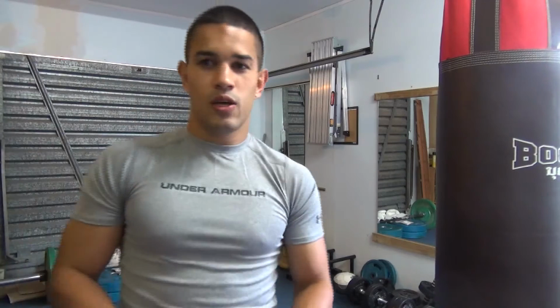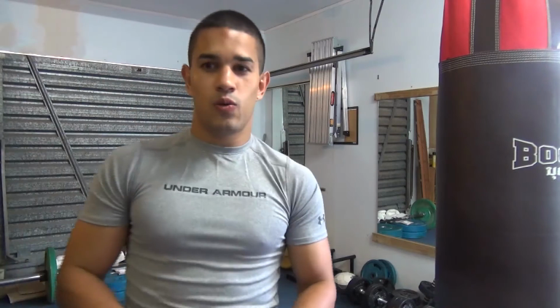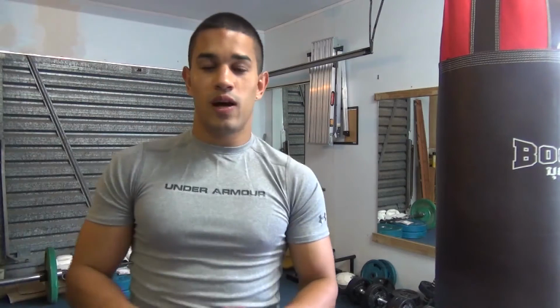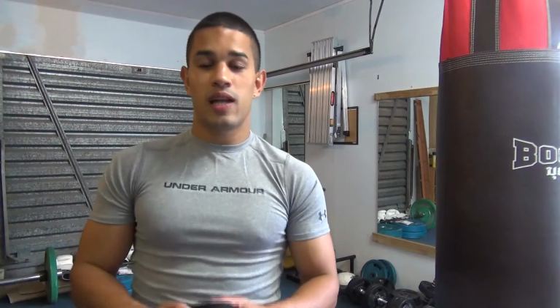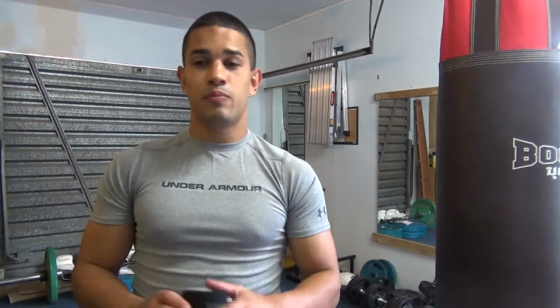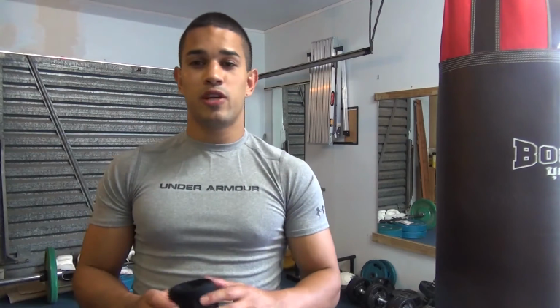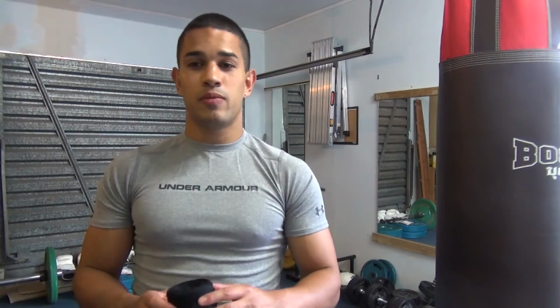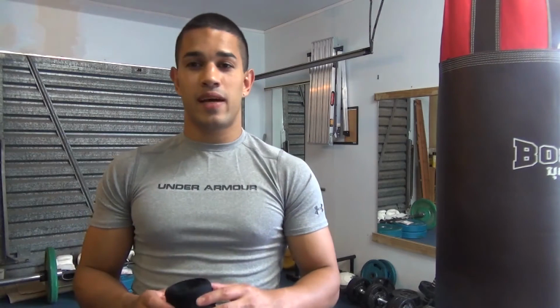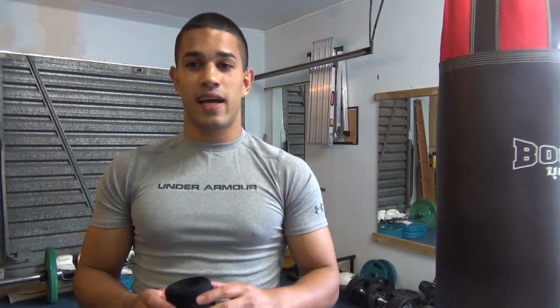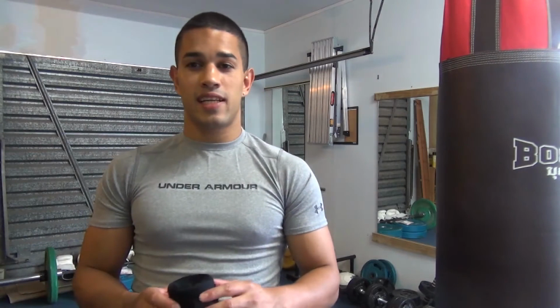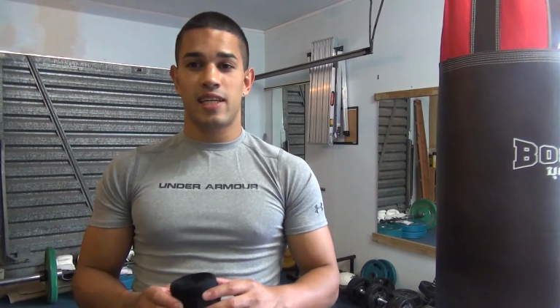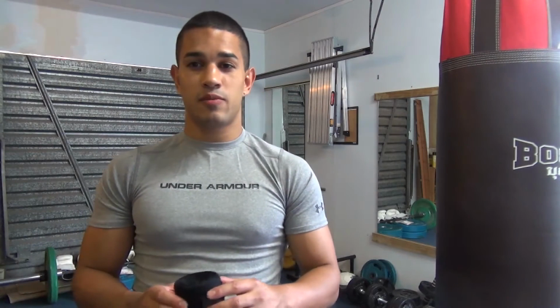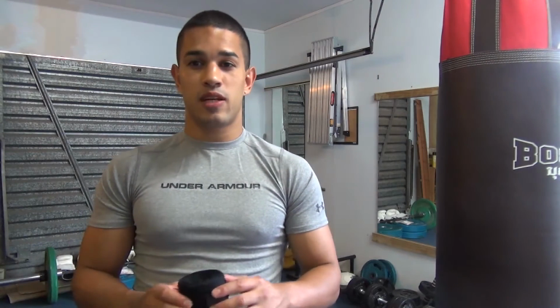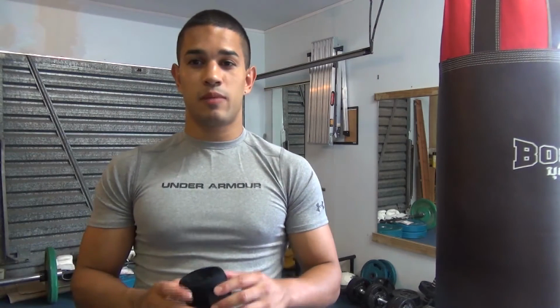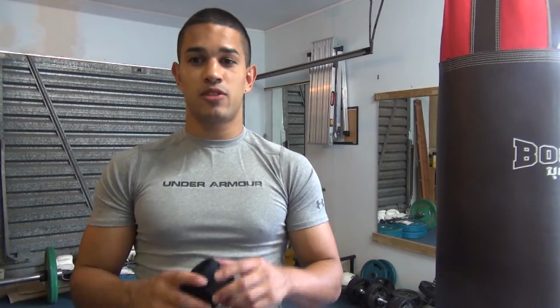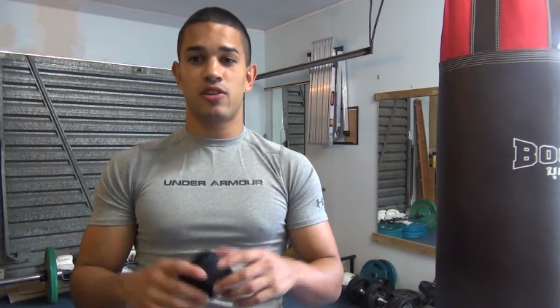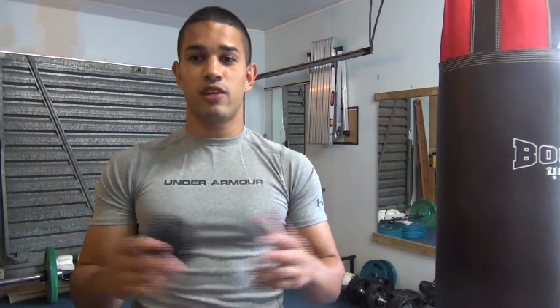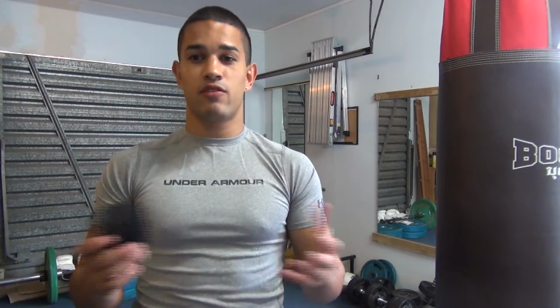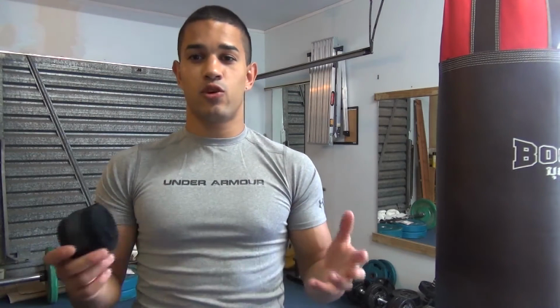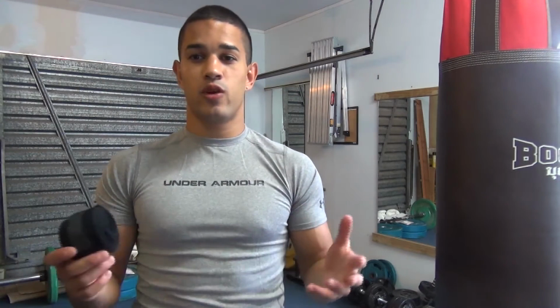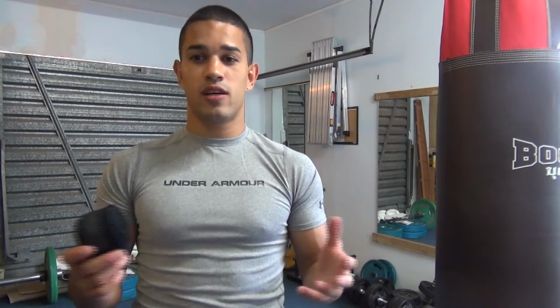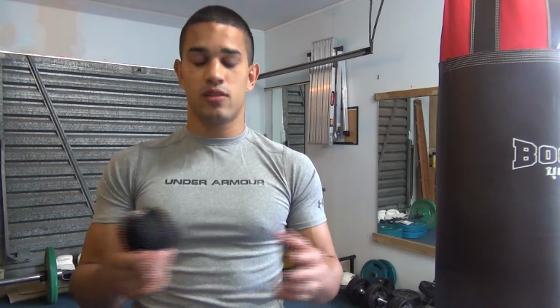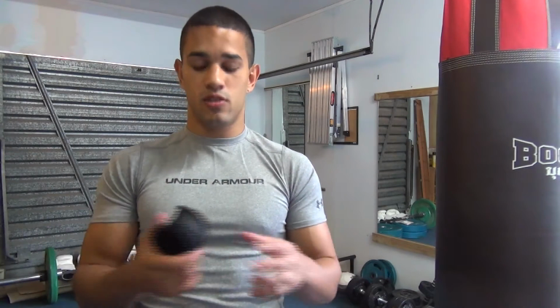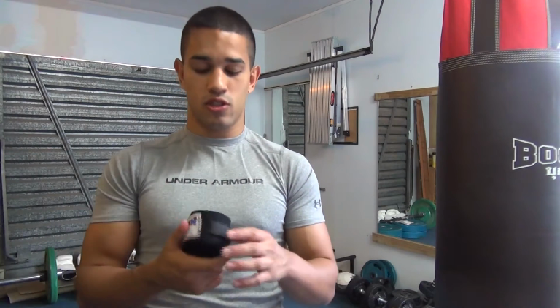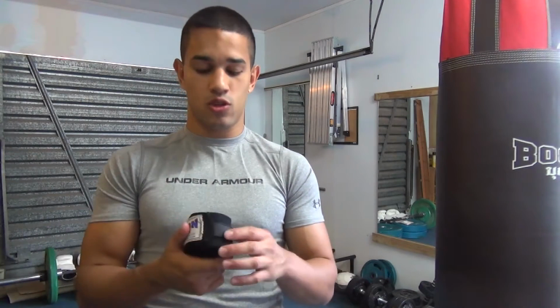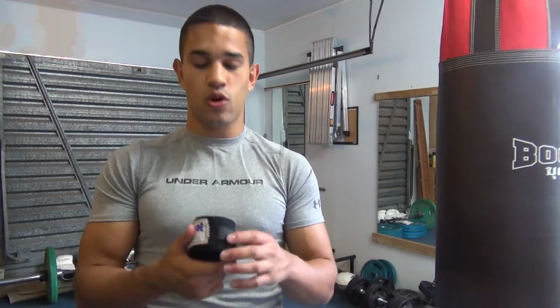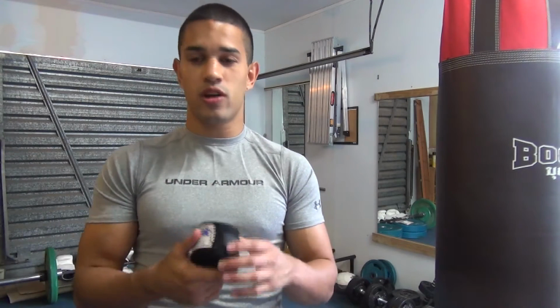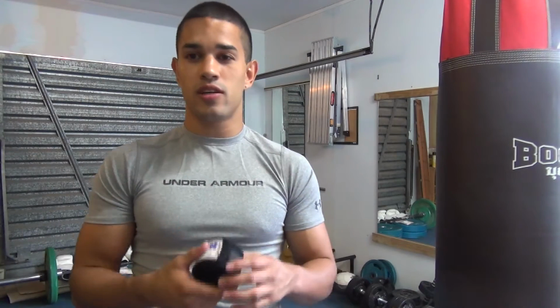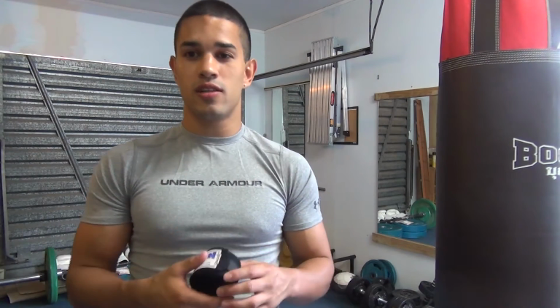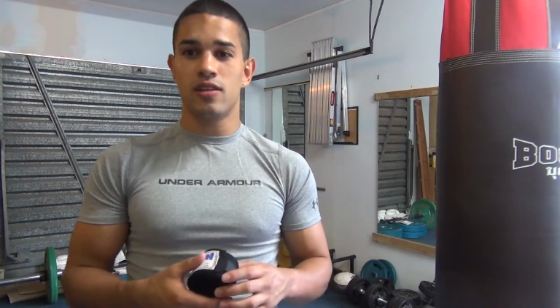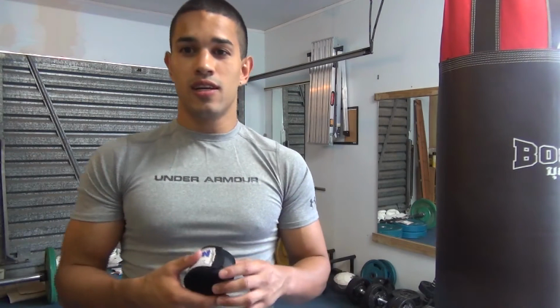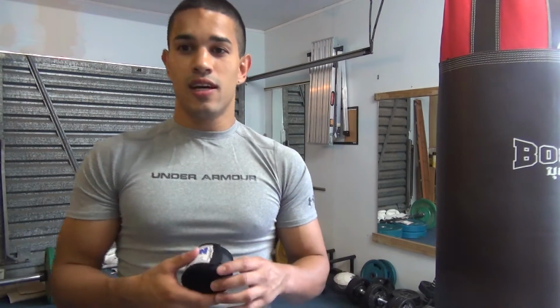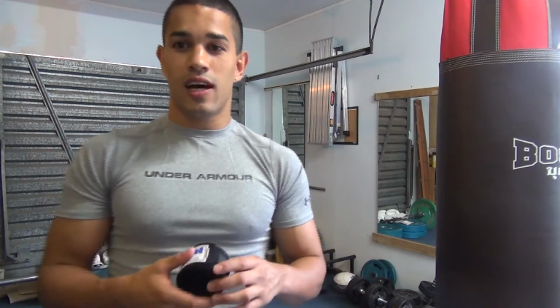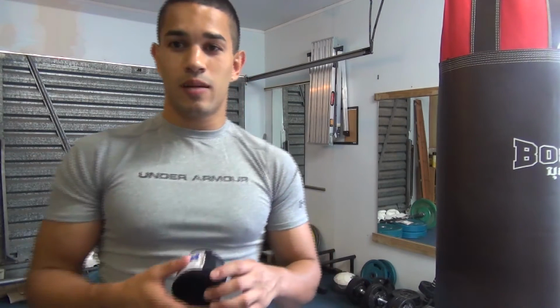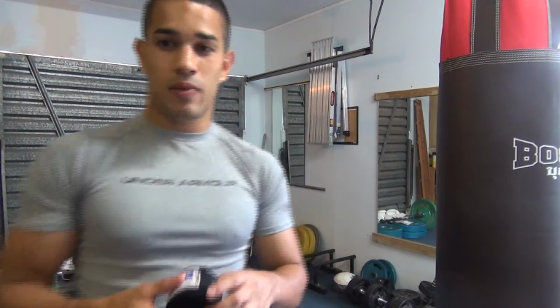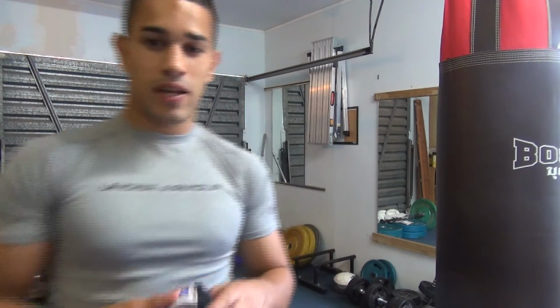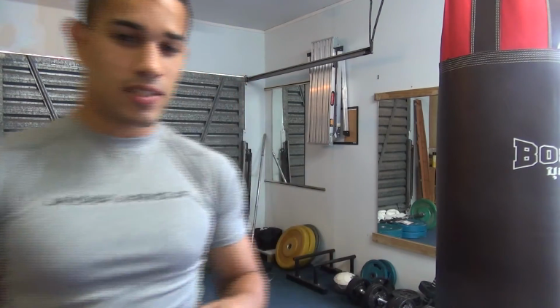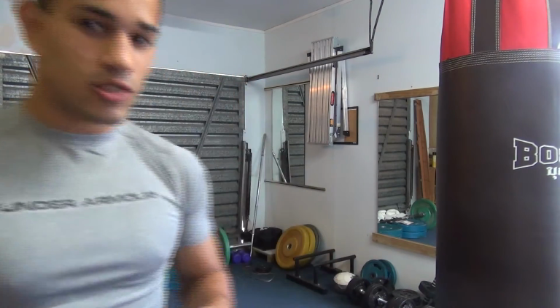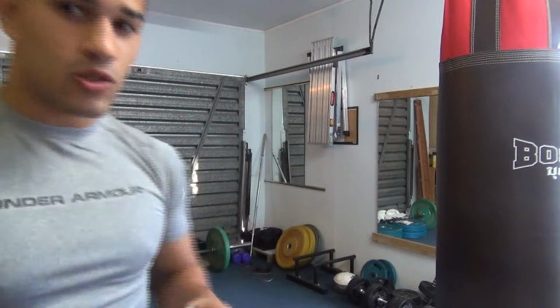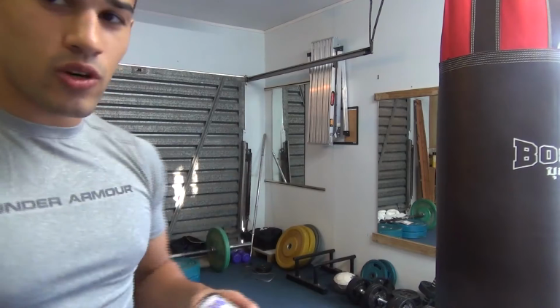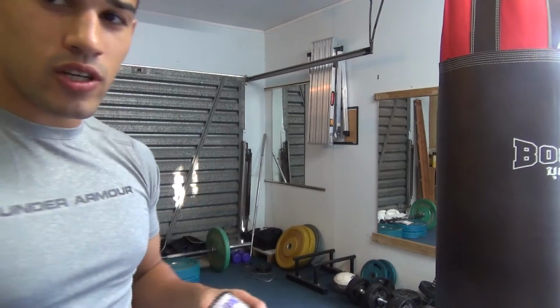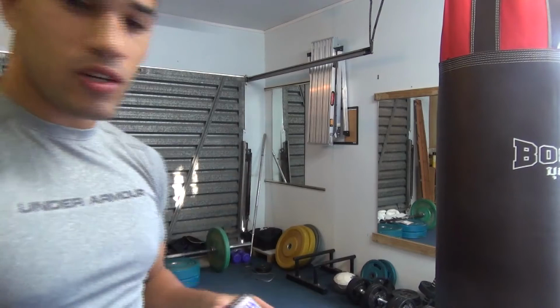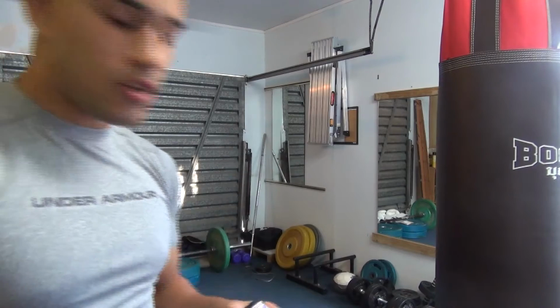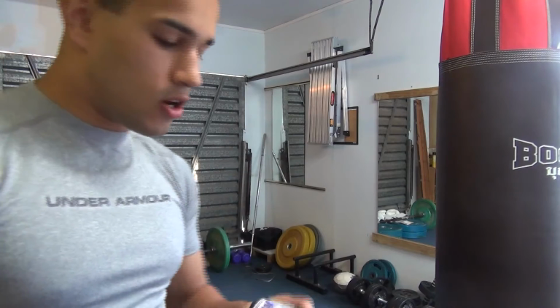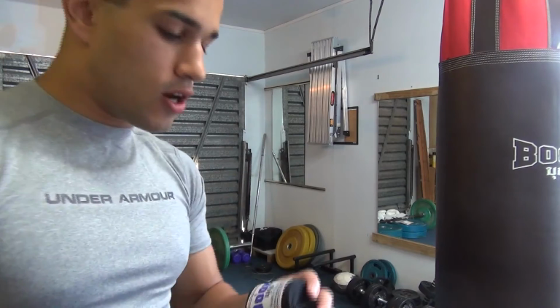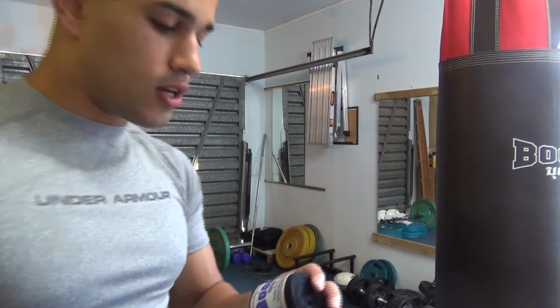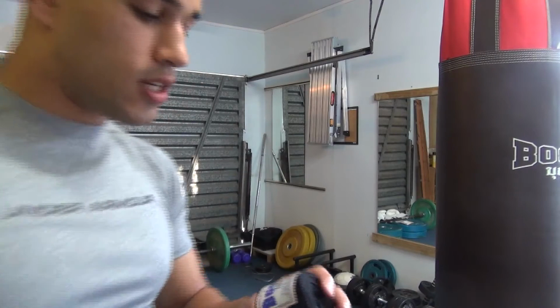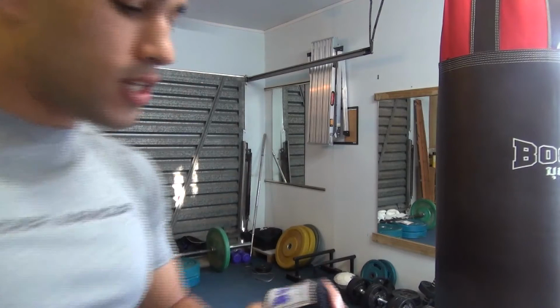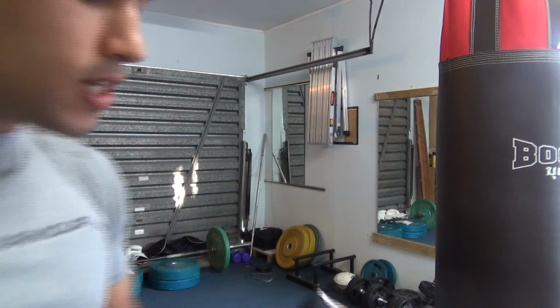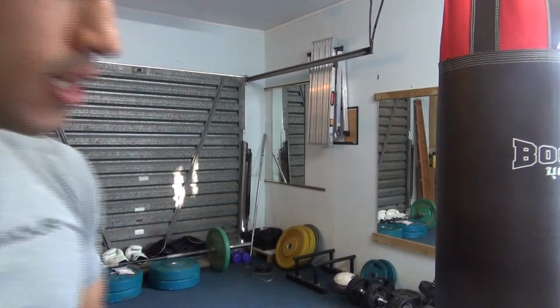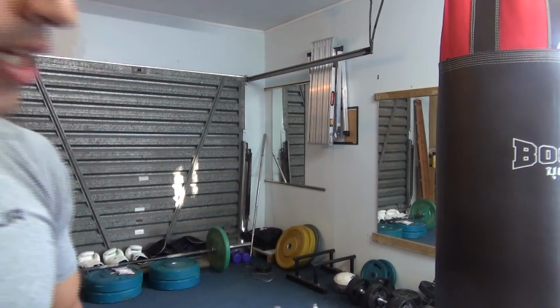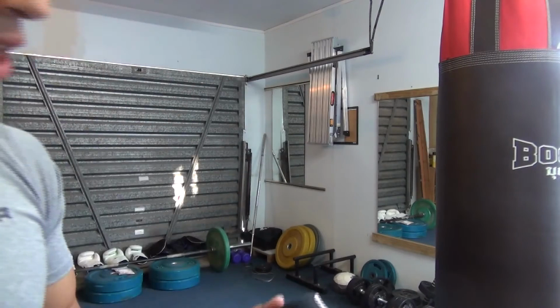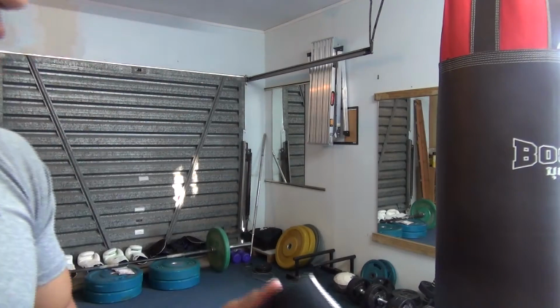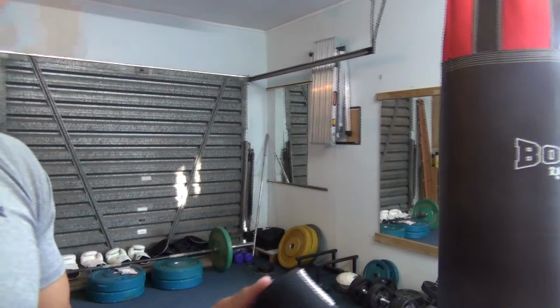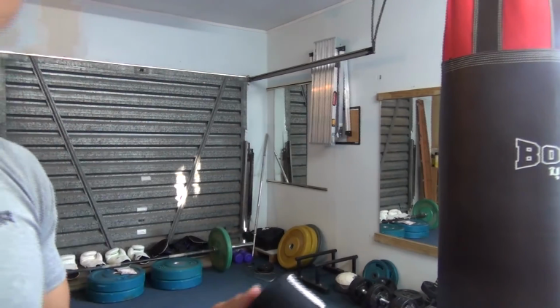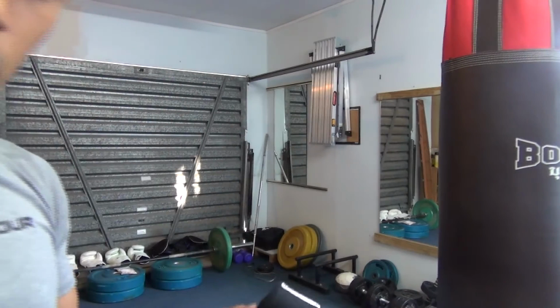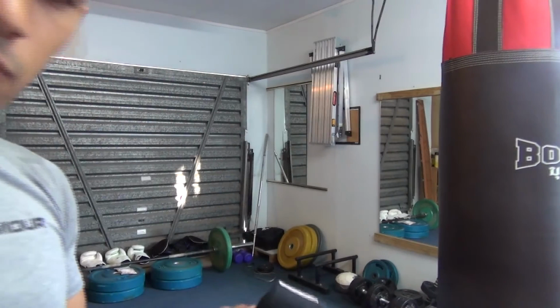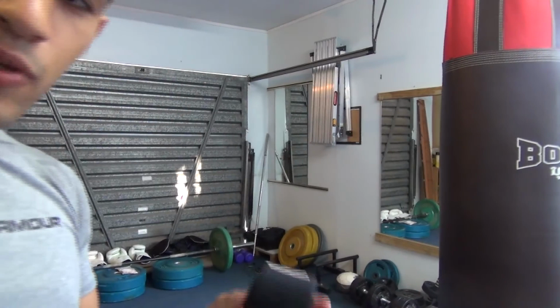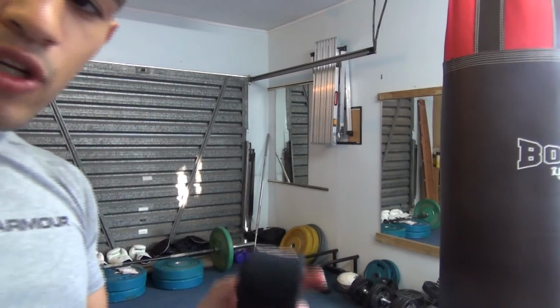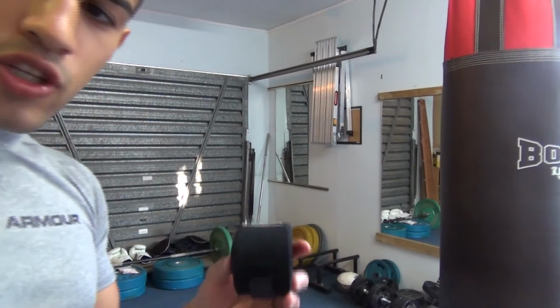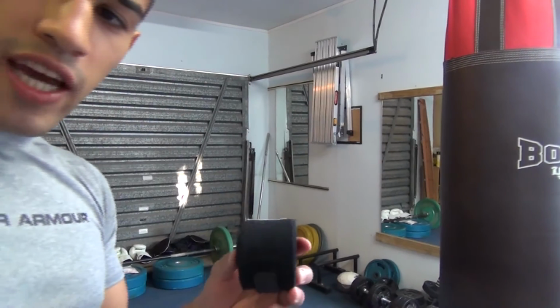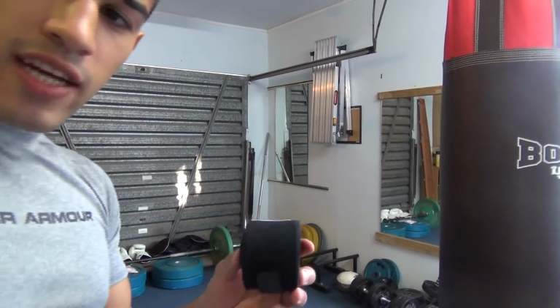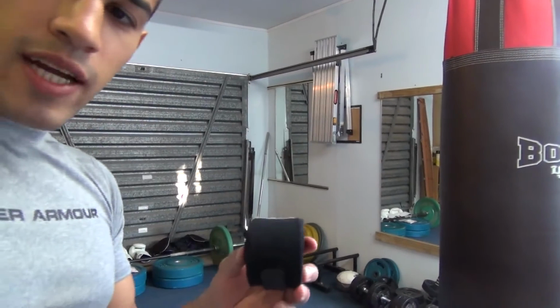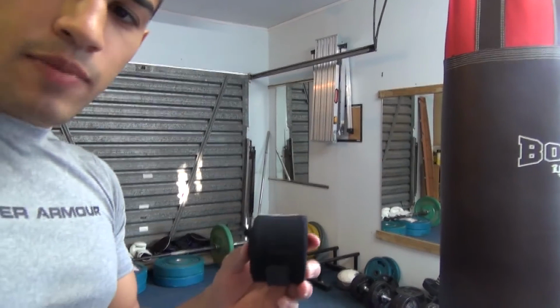While I'm putting my hand wraps on, I'm just going to give a quick, unplanned tutorial on how to put on your hand wraps.